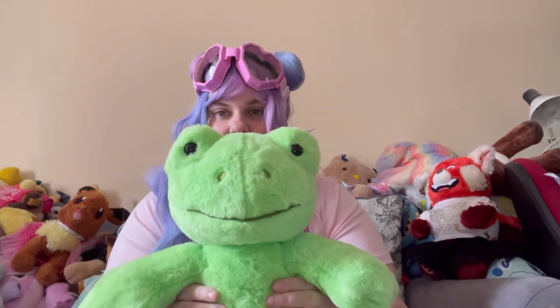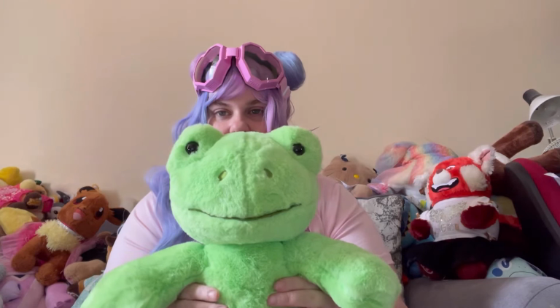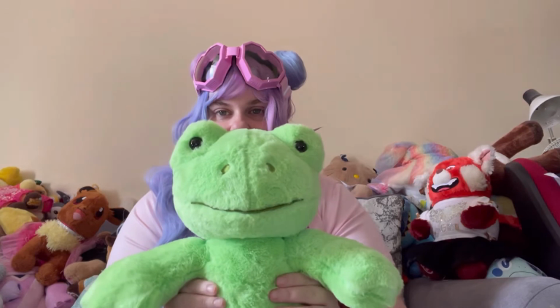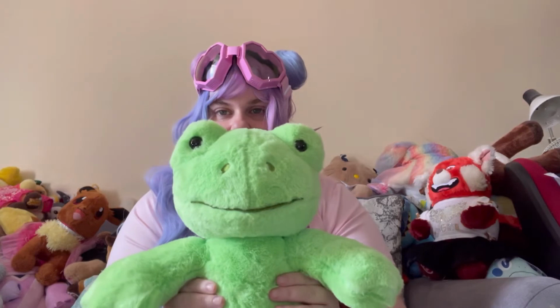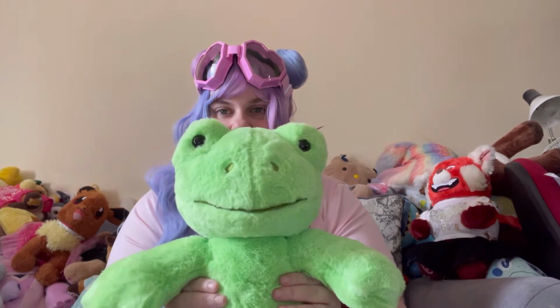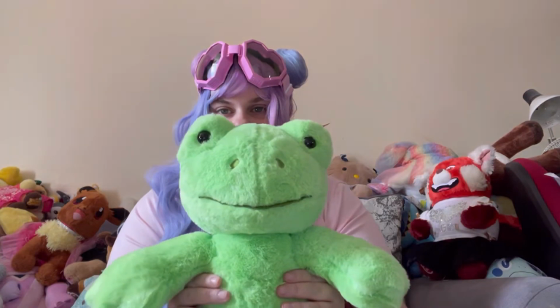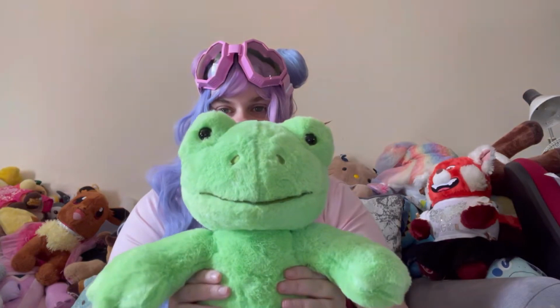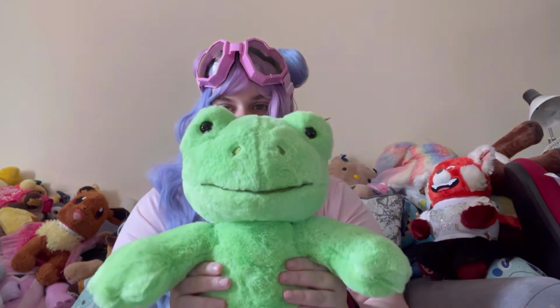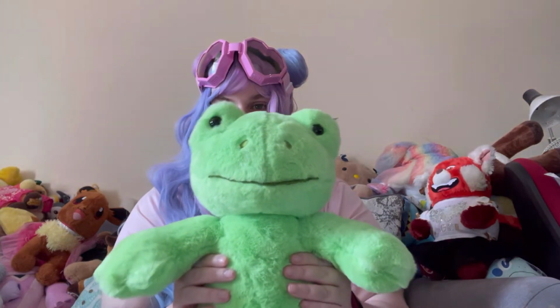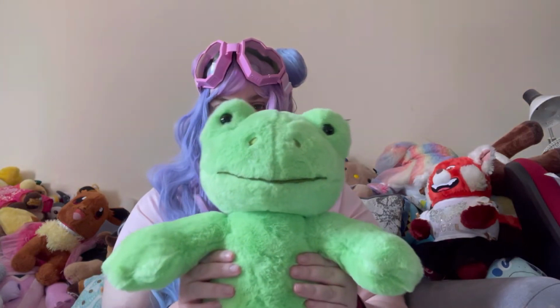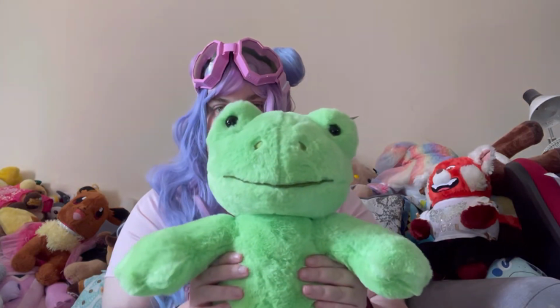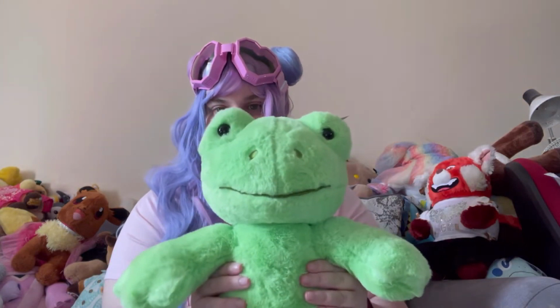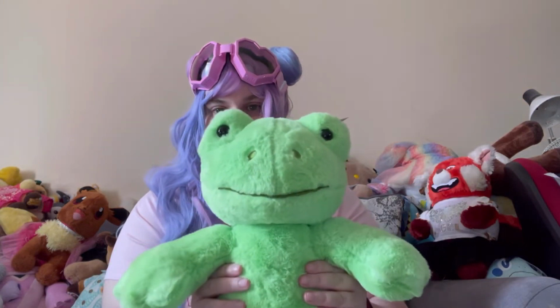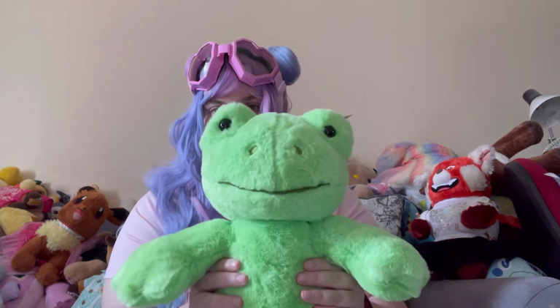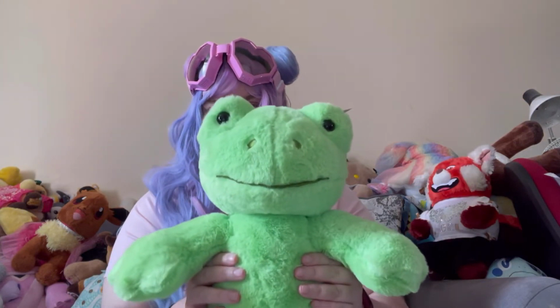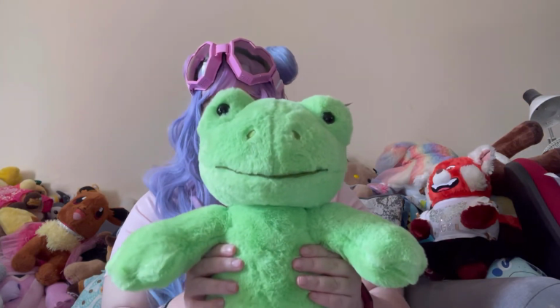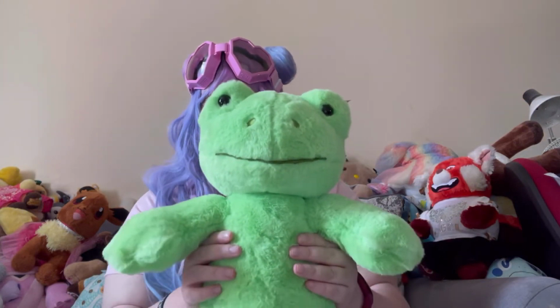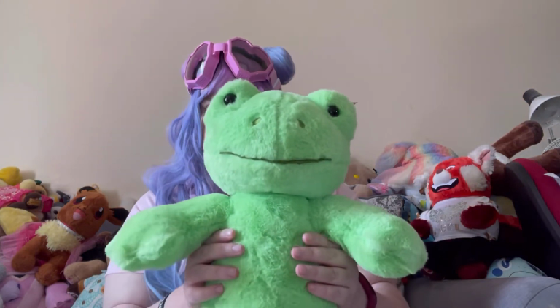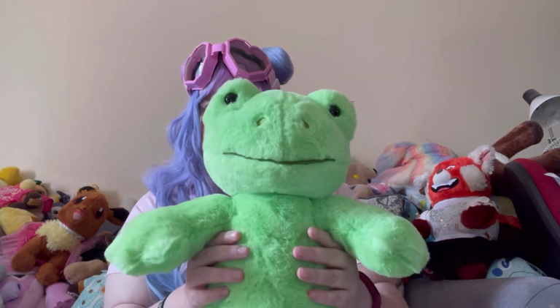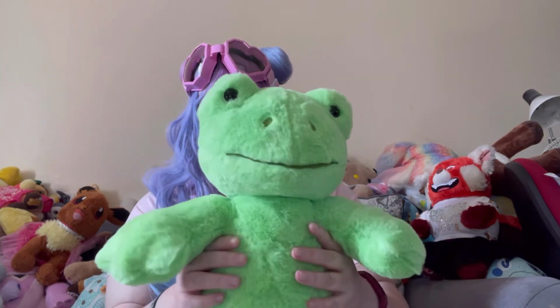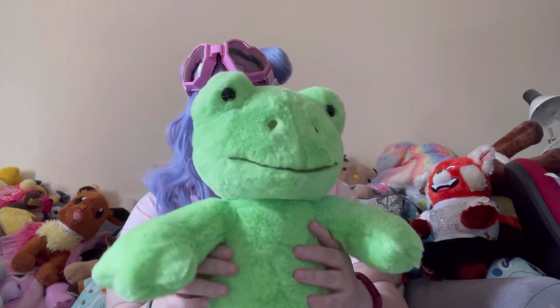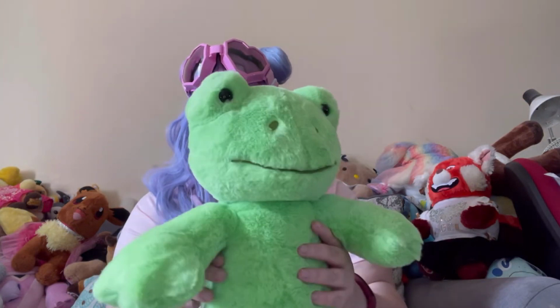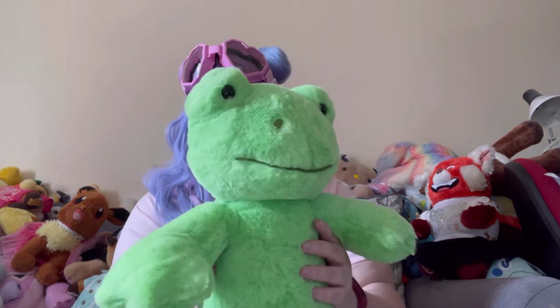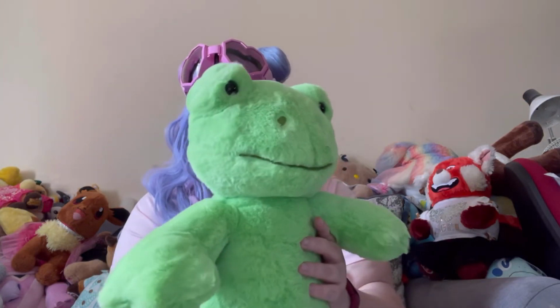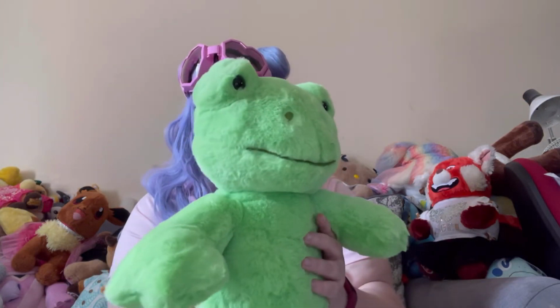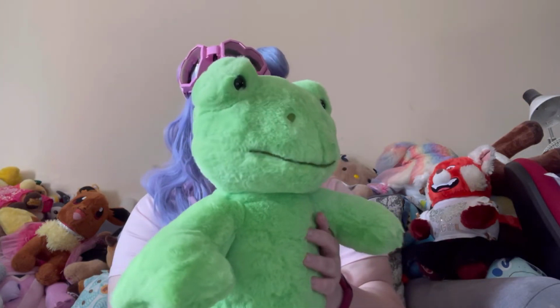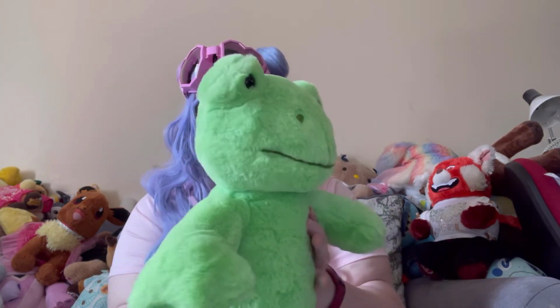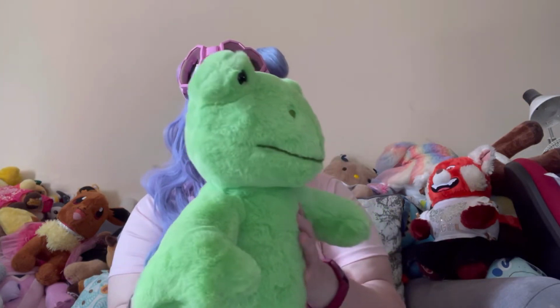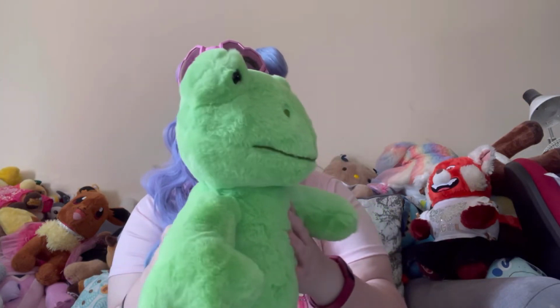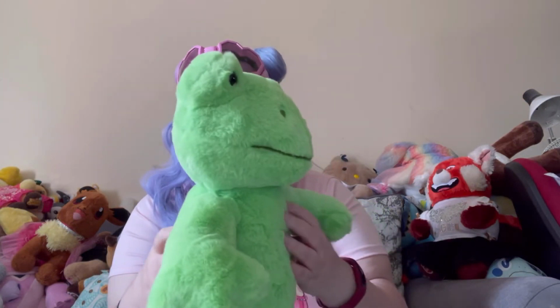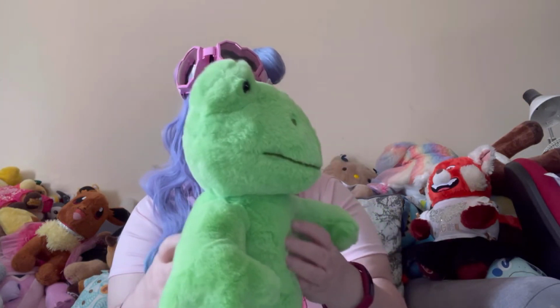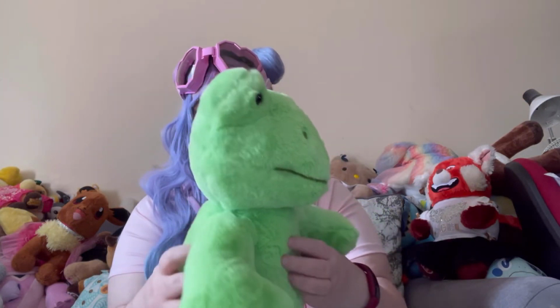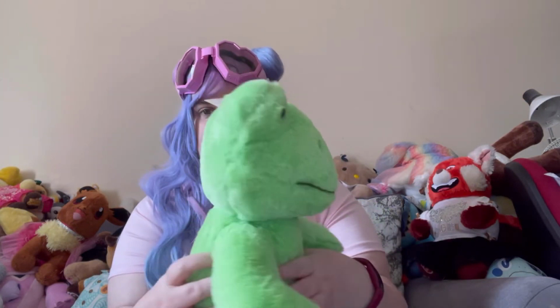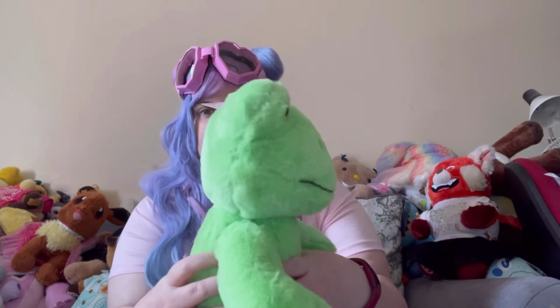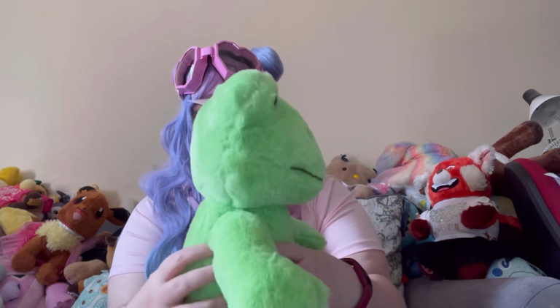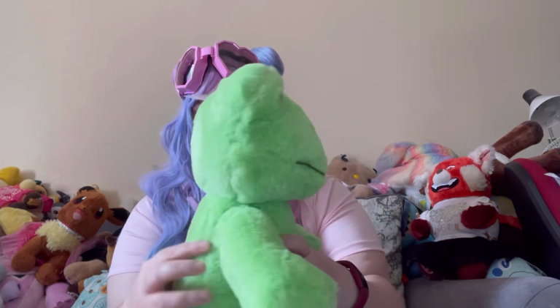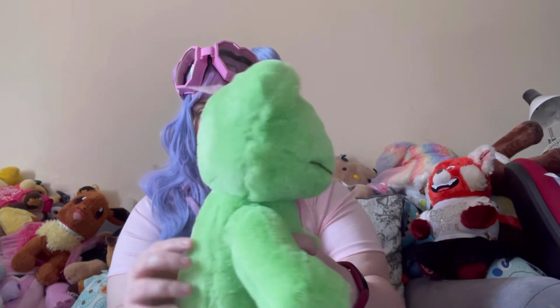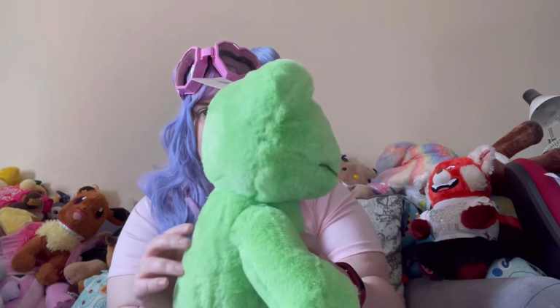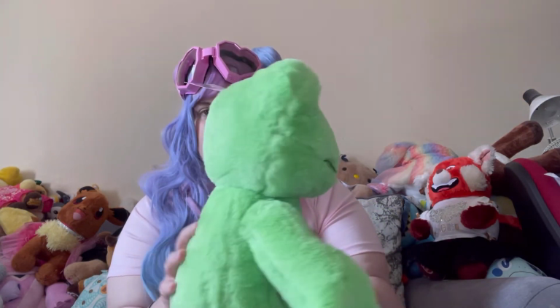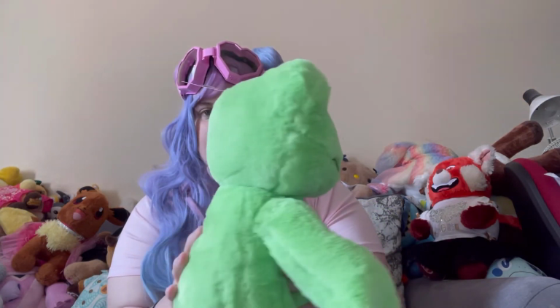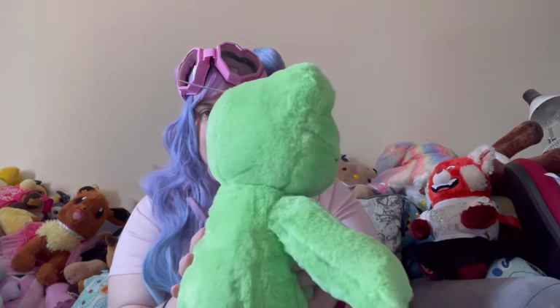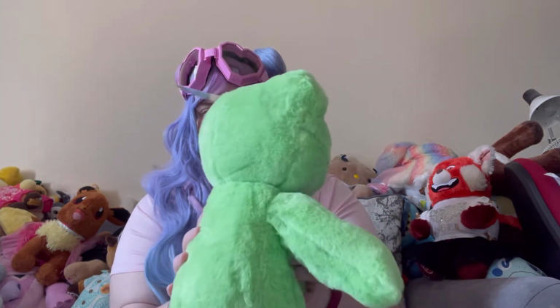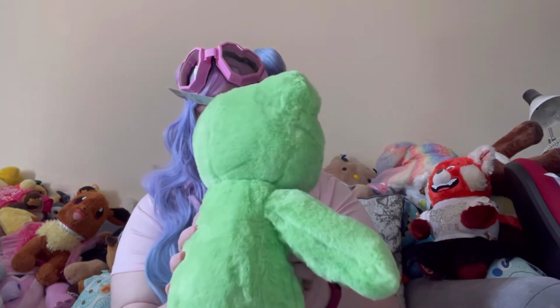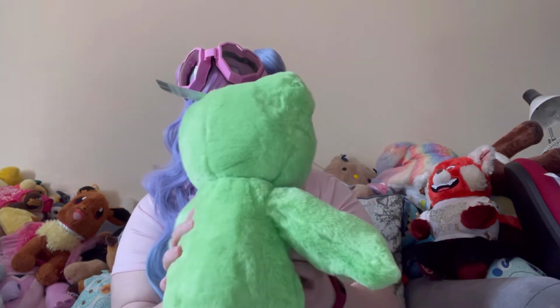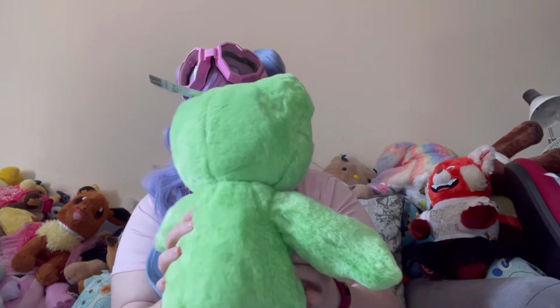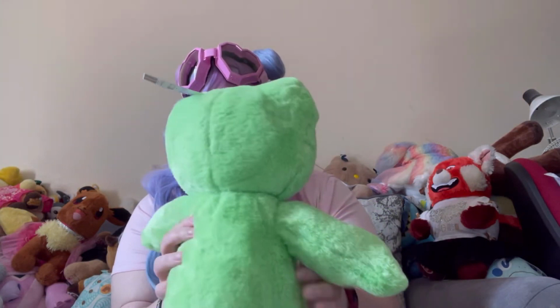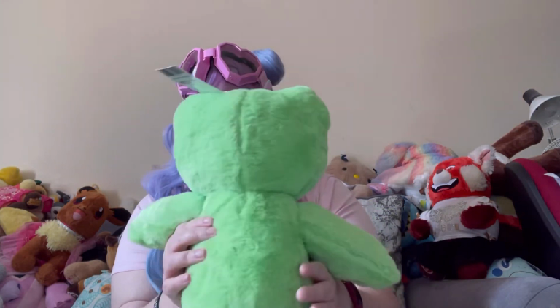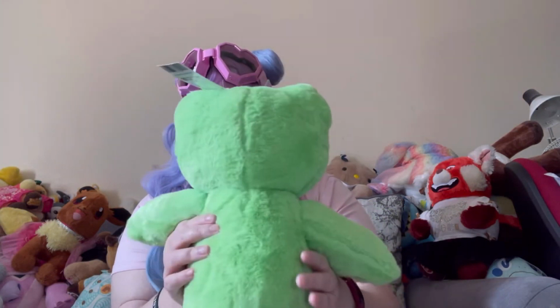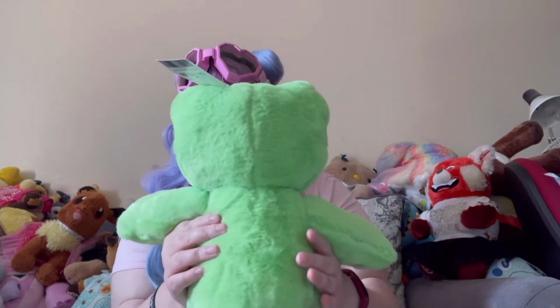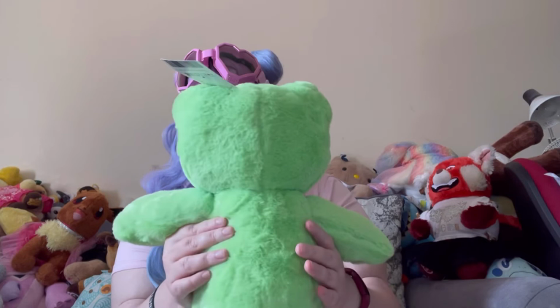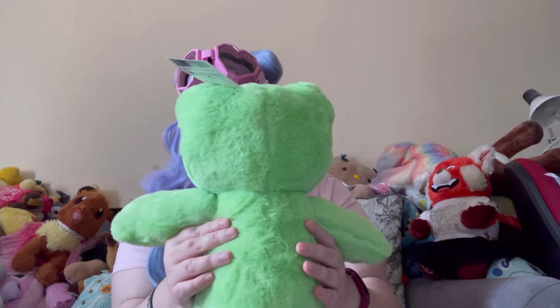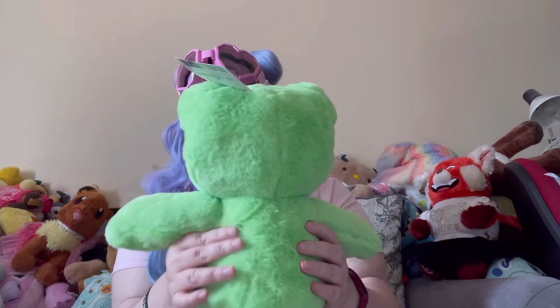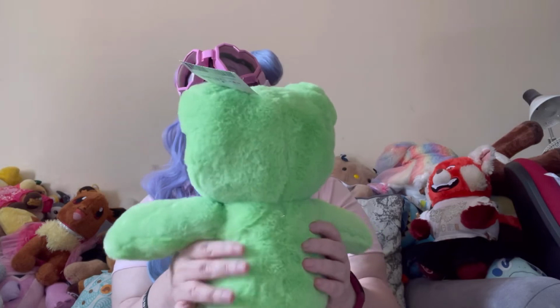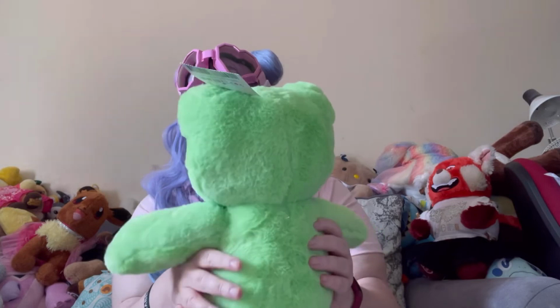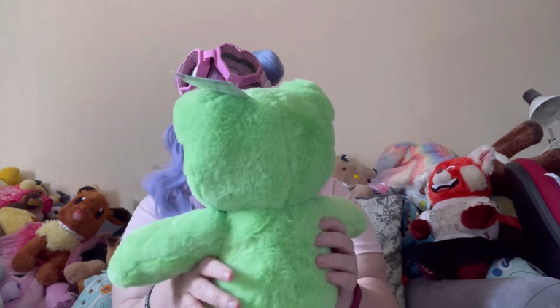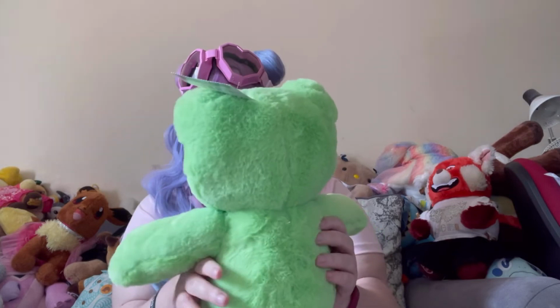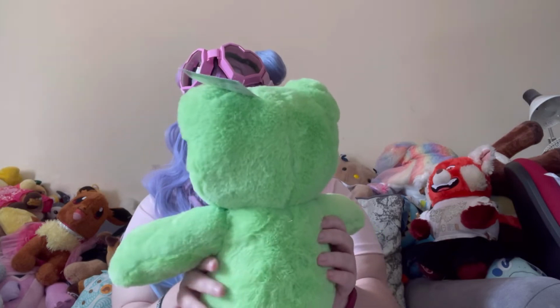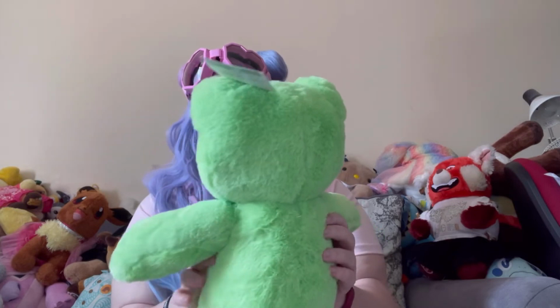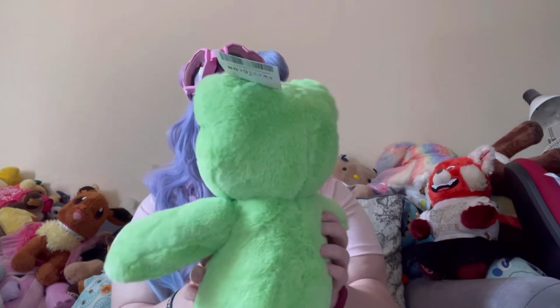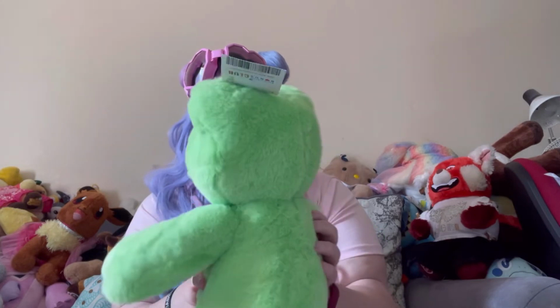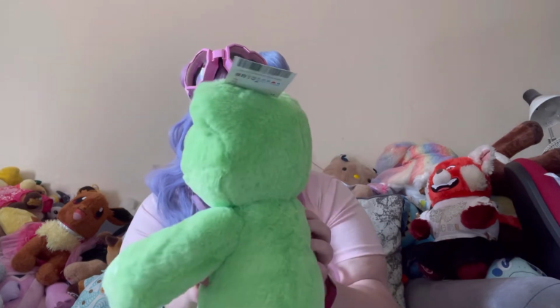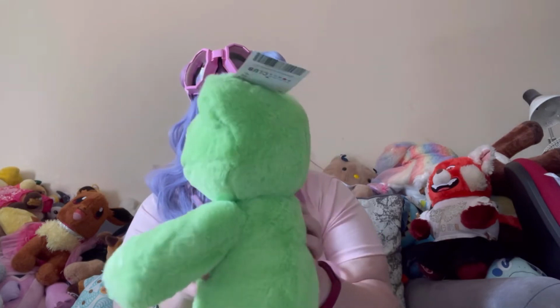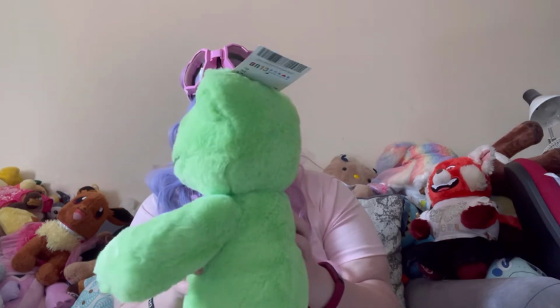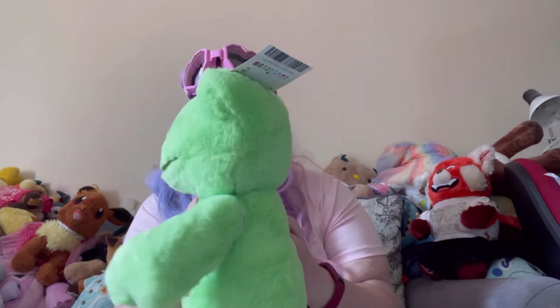So here he is — I'll give him a little twirl. Super super excited for him.